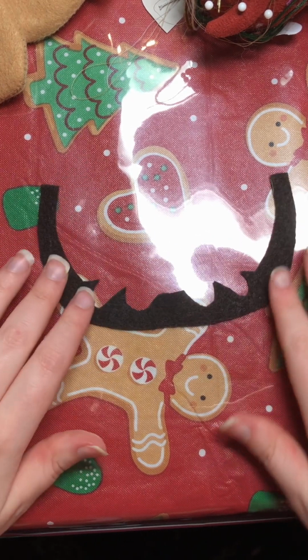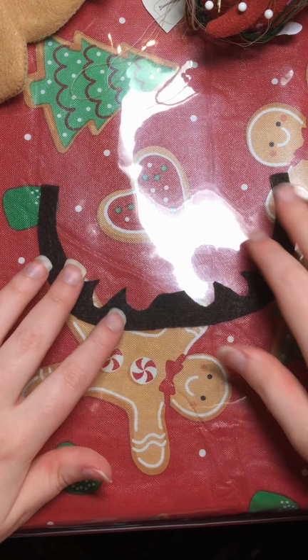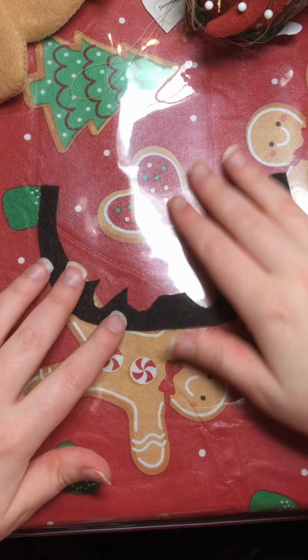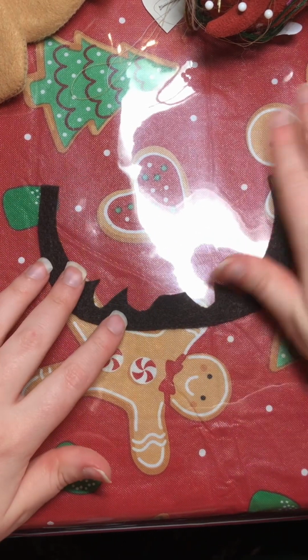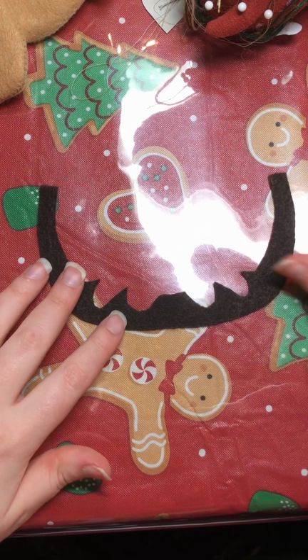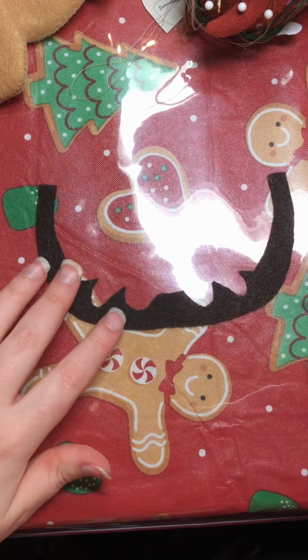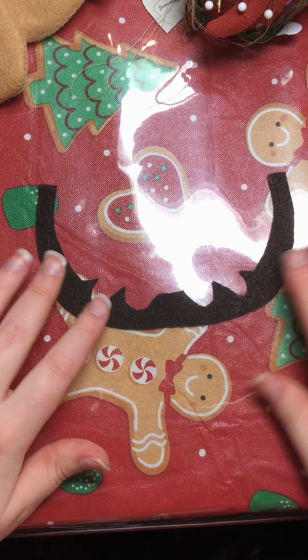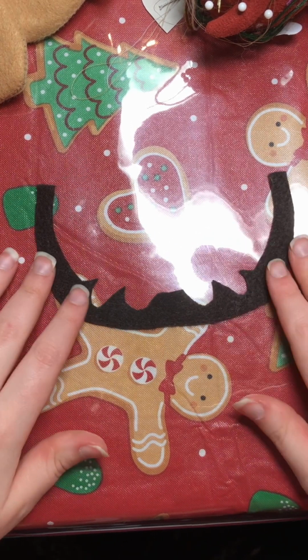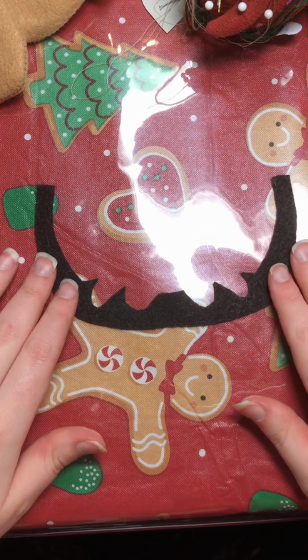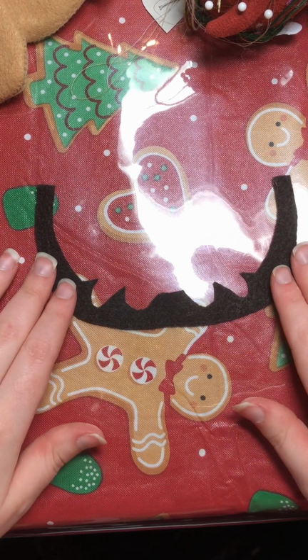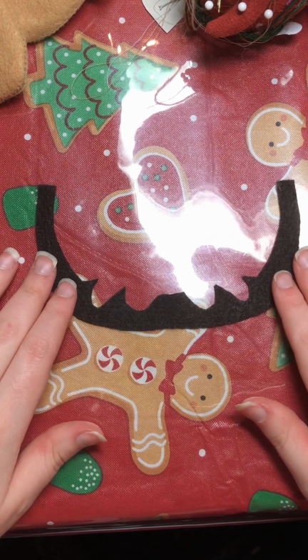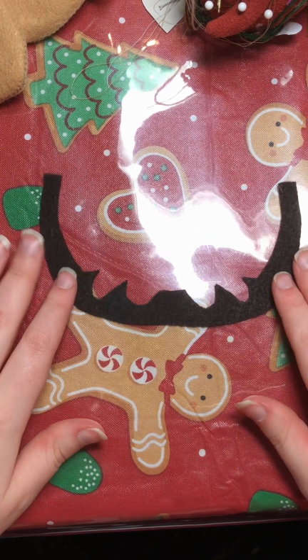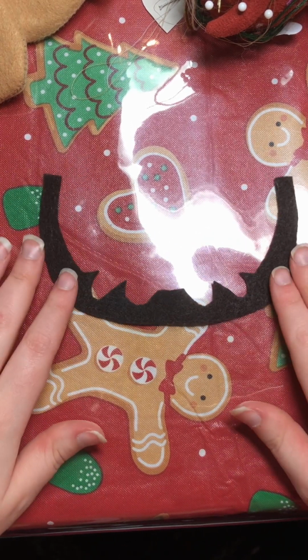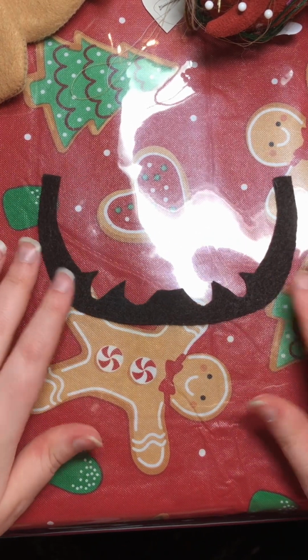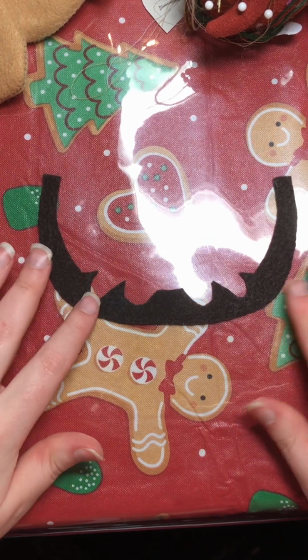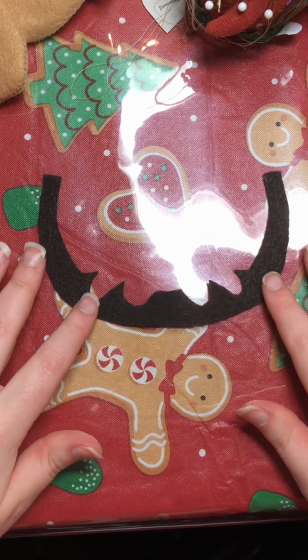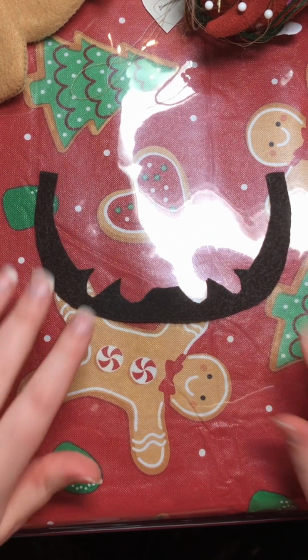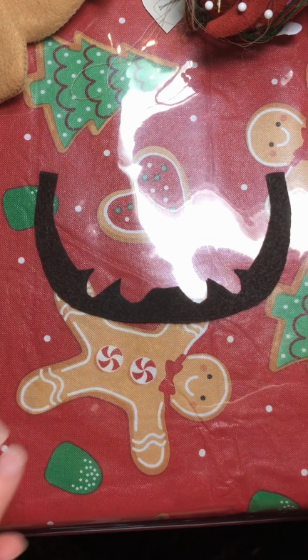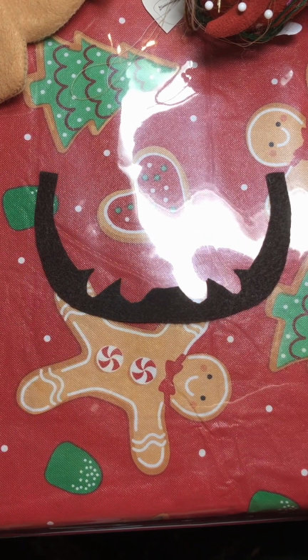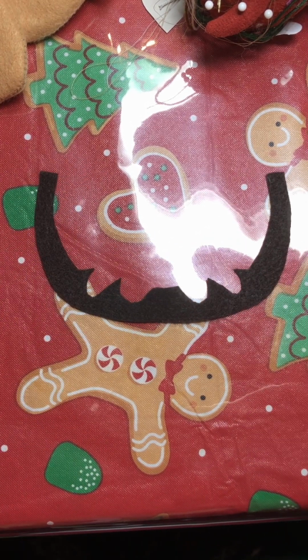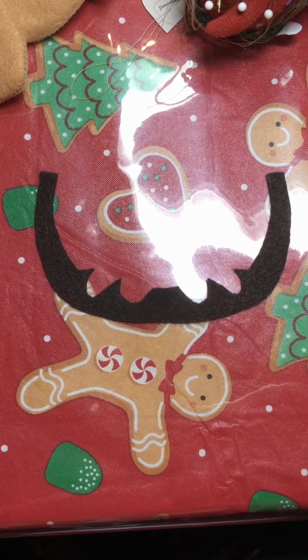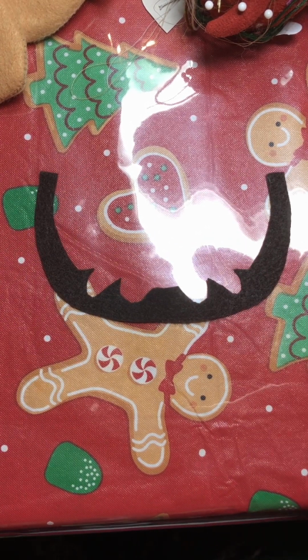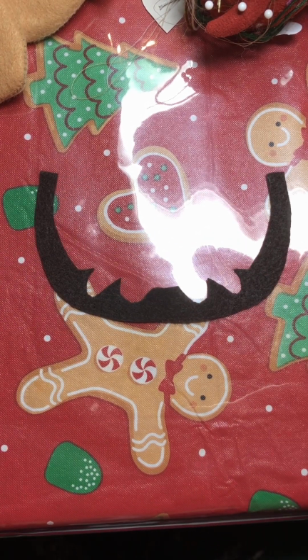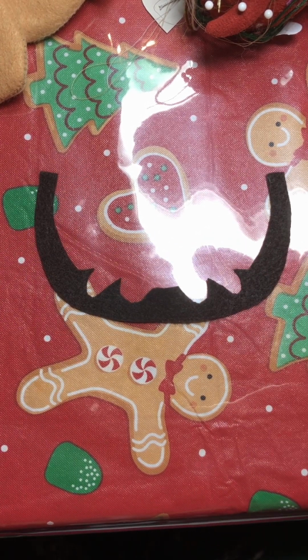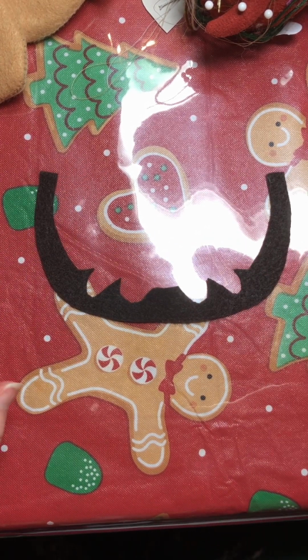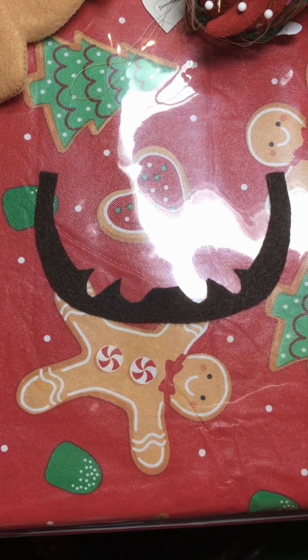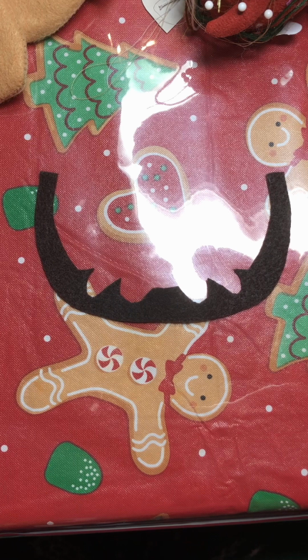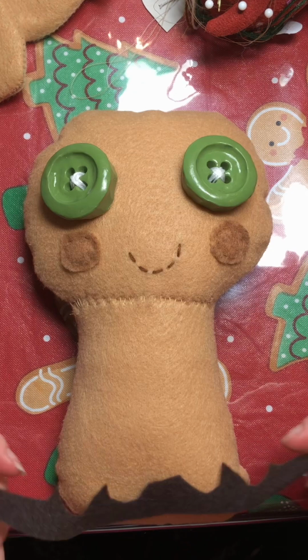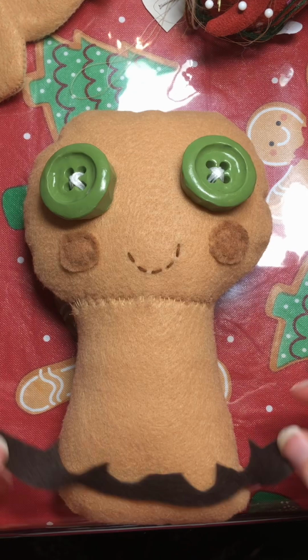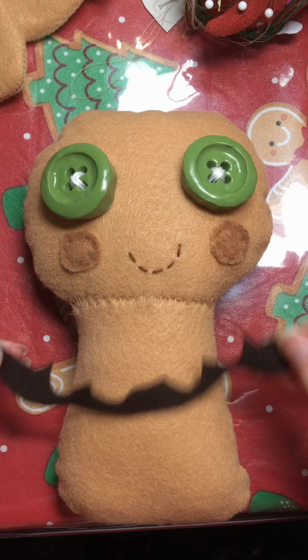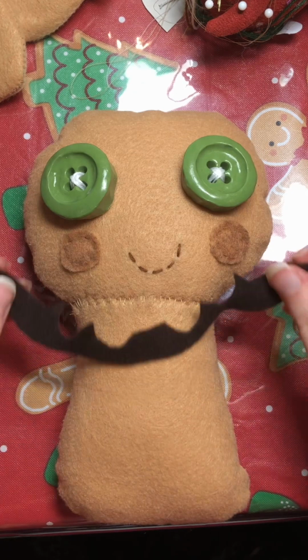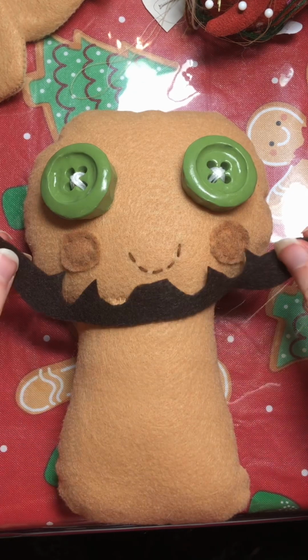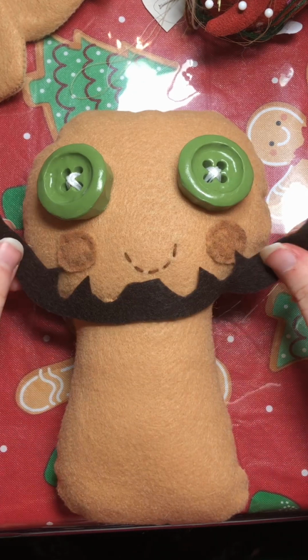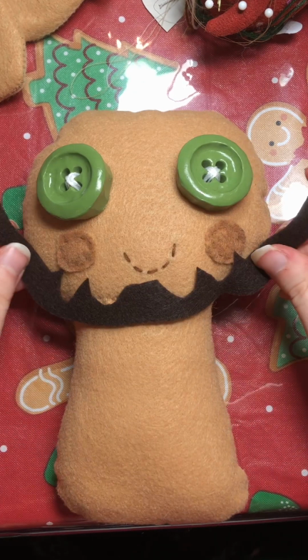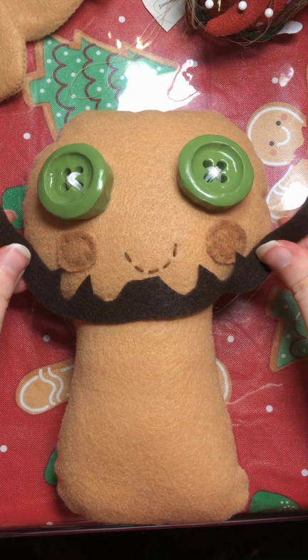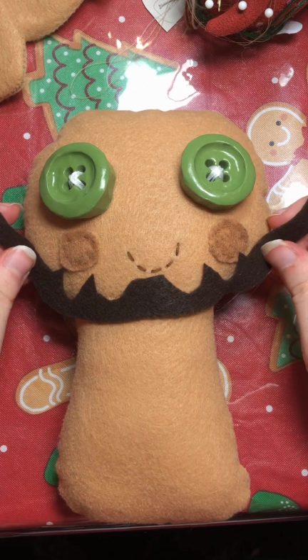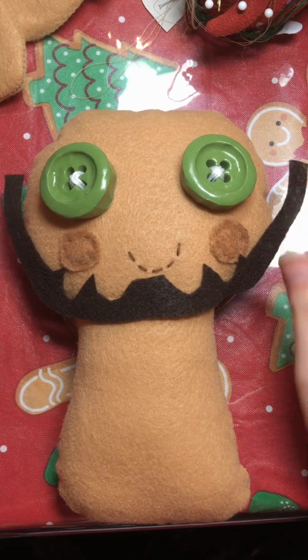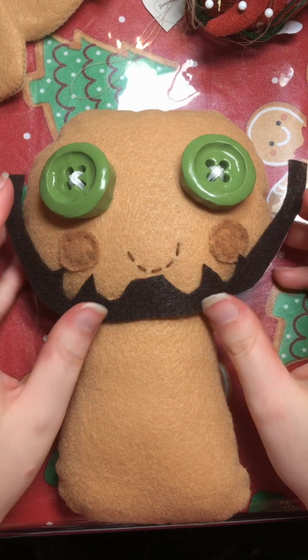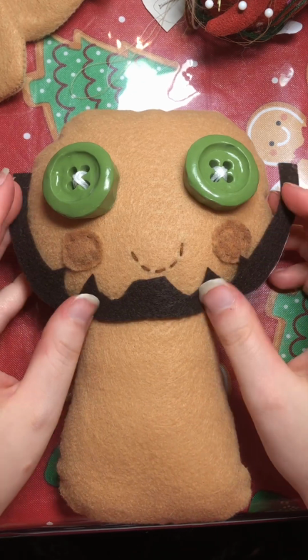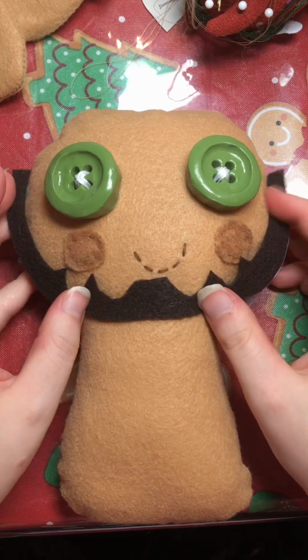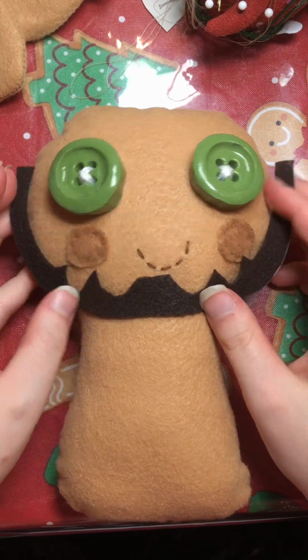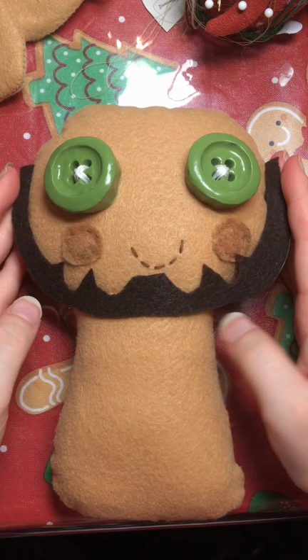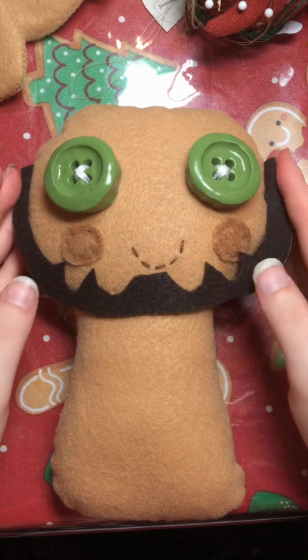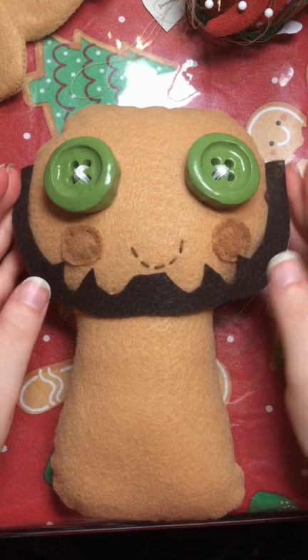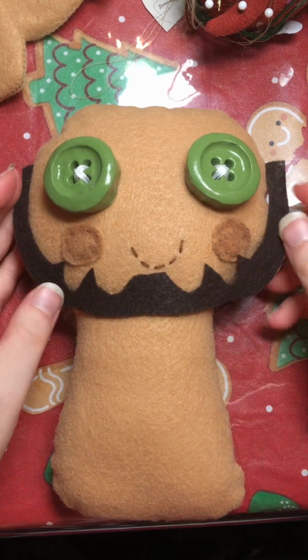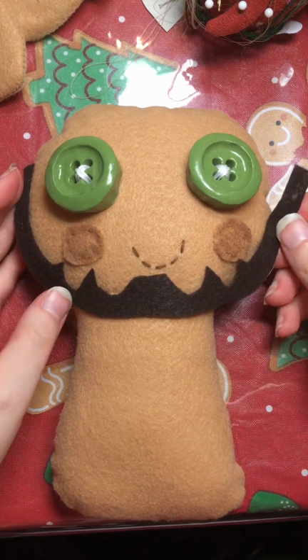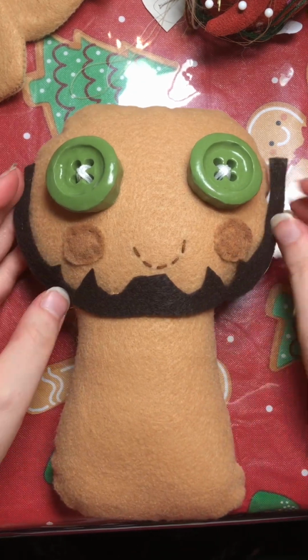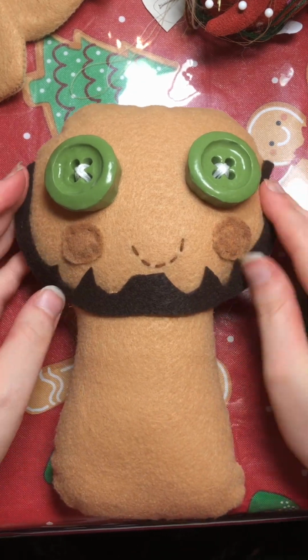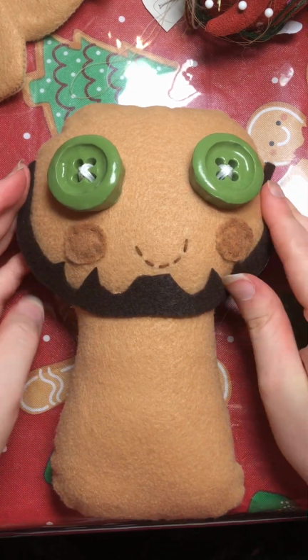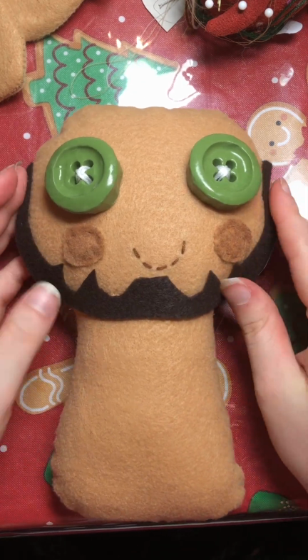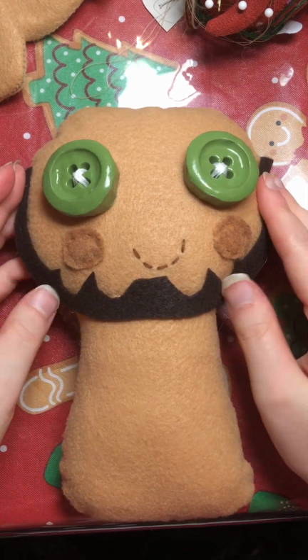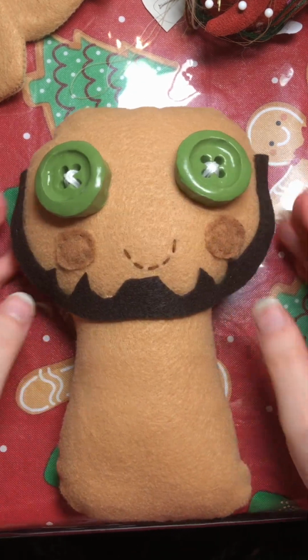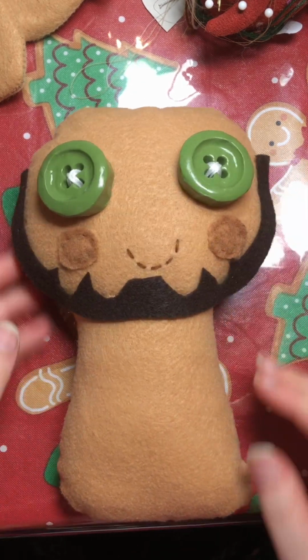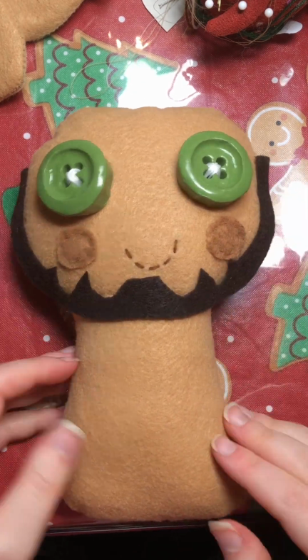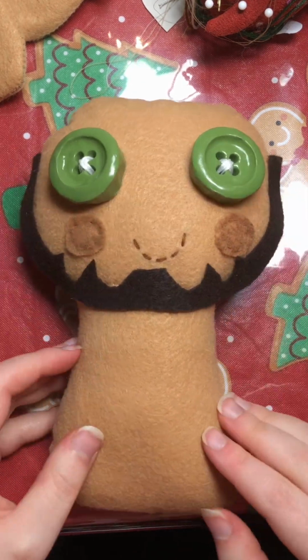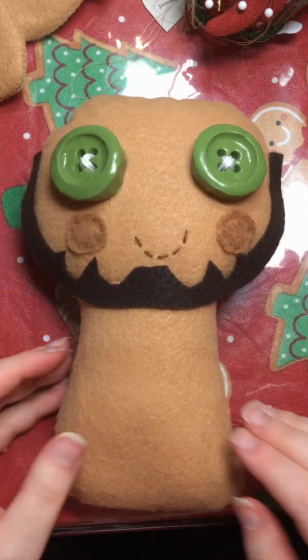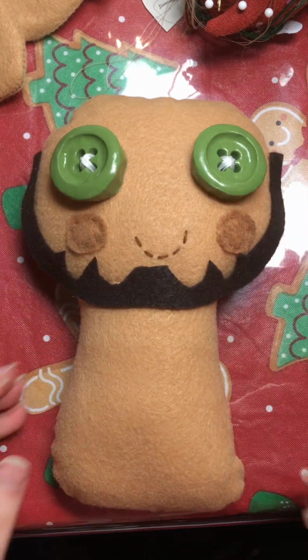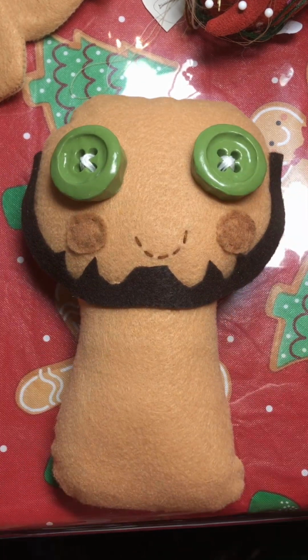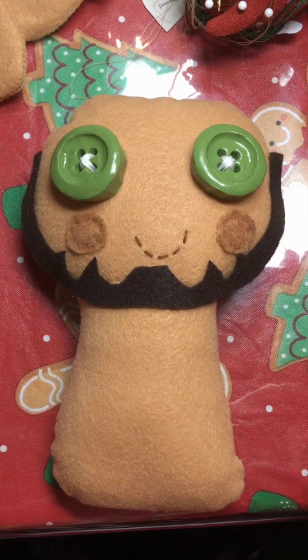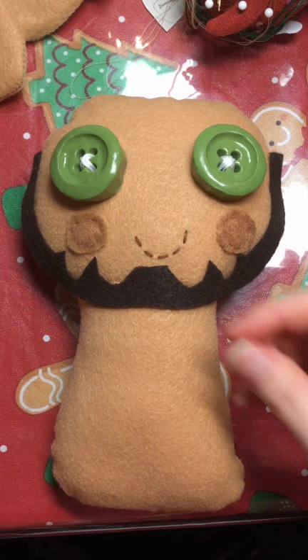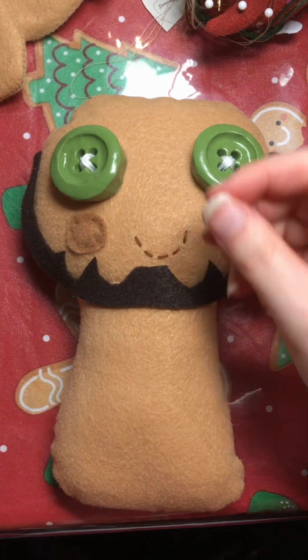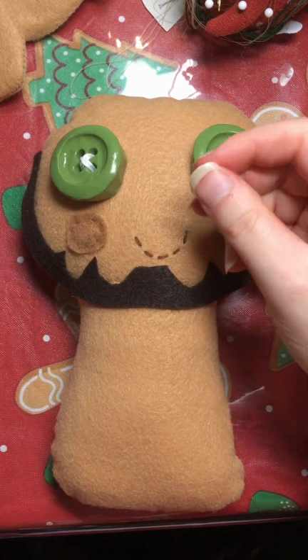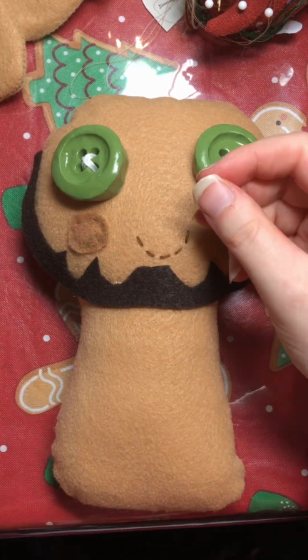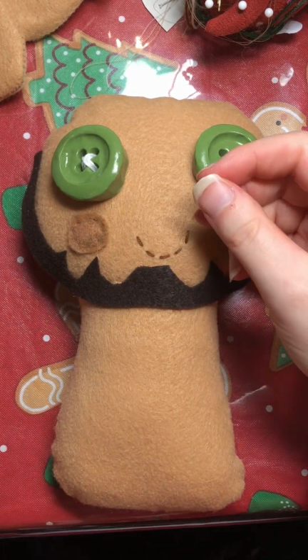Now that the body is assembled, the first thing I did was create his beard by cutting it on a fold and then sewing it to his face.